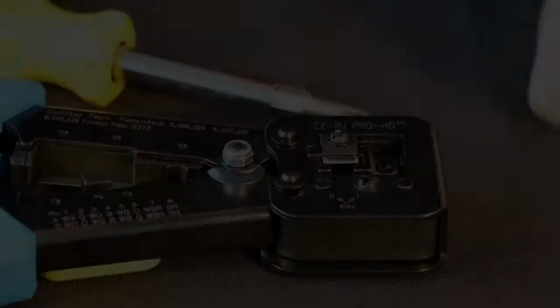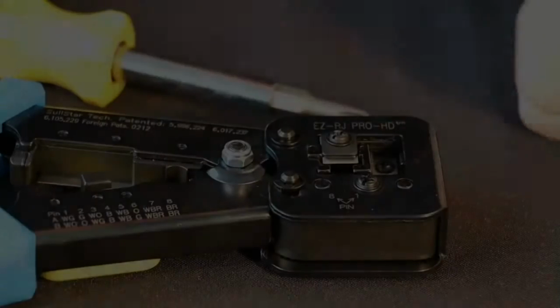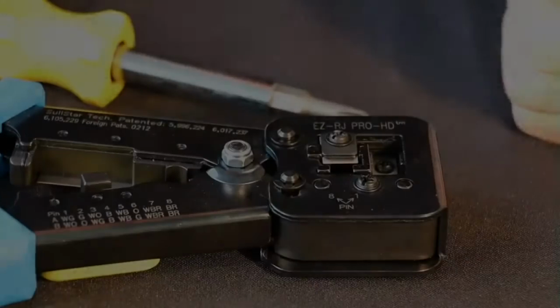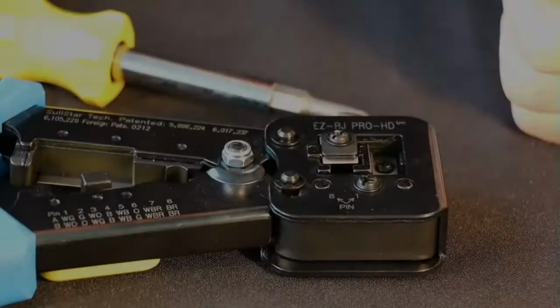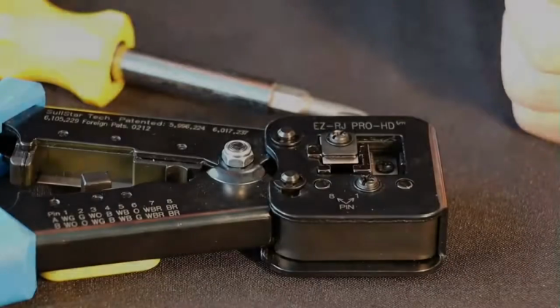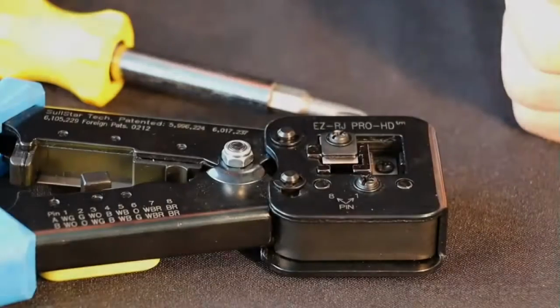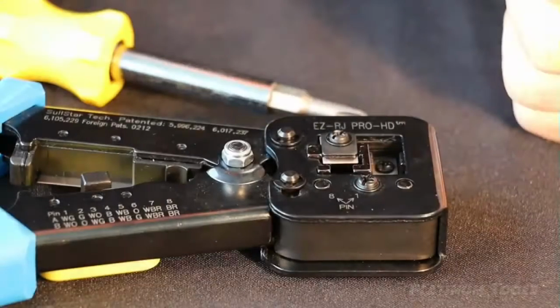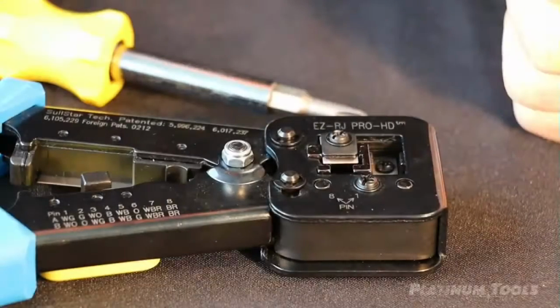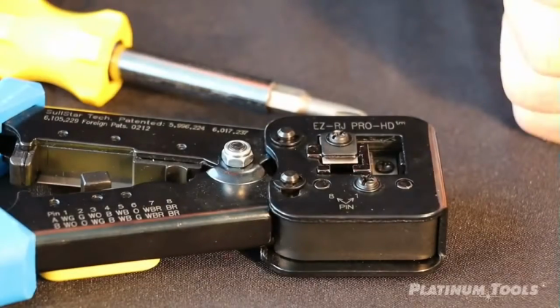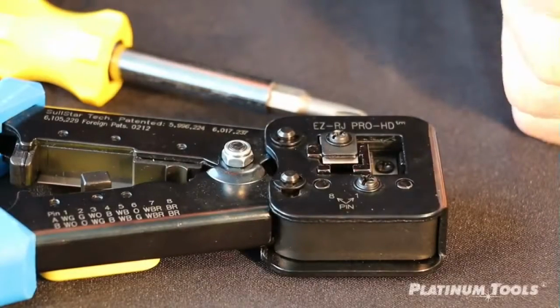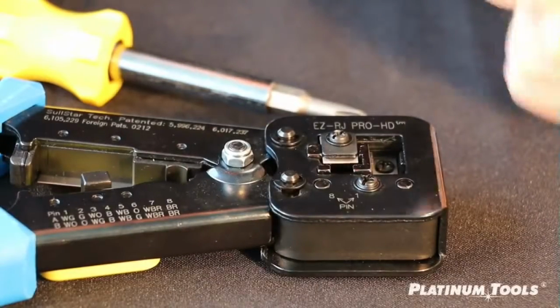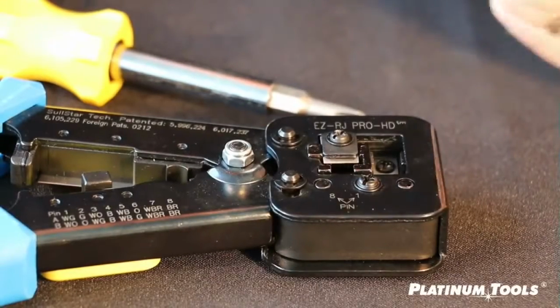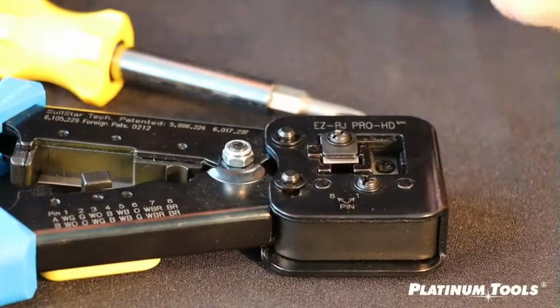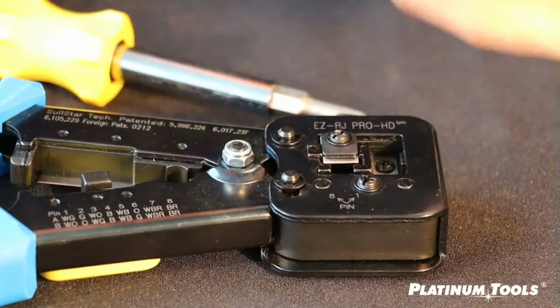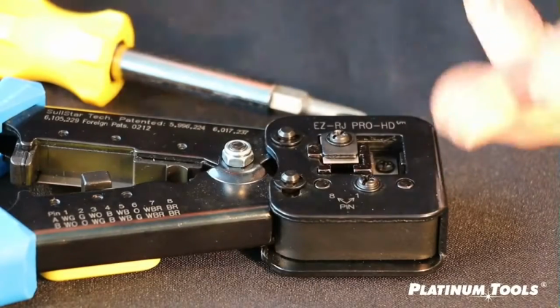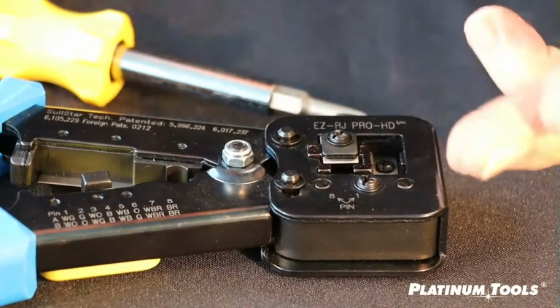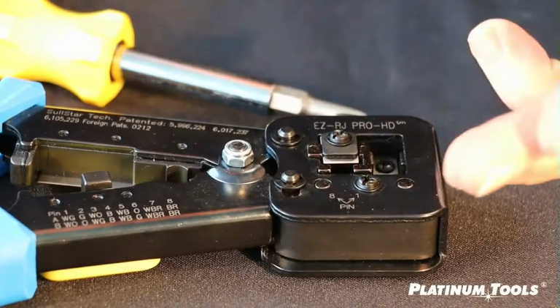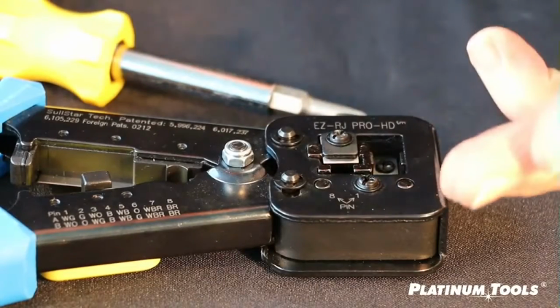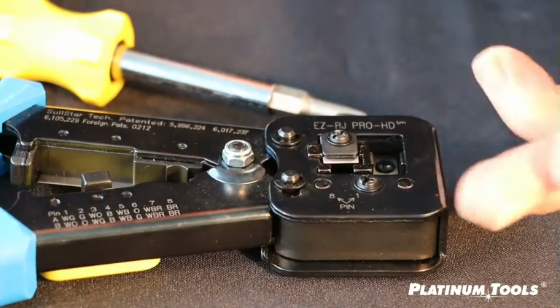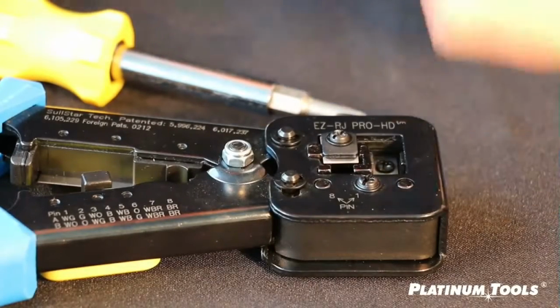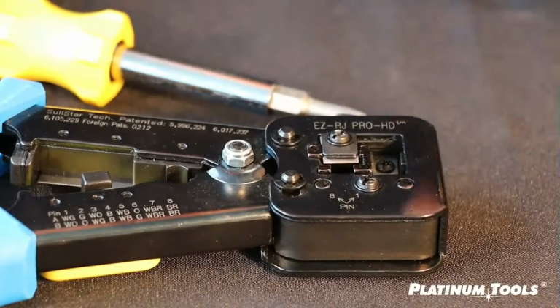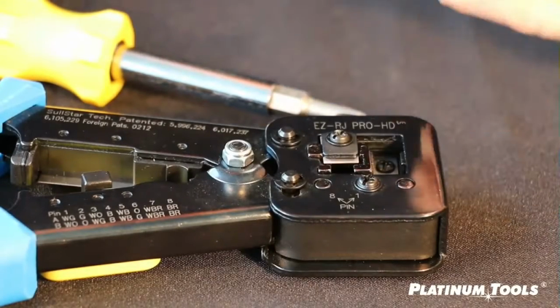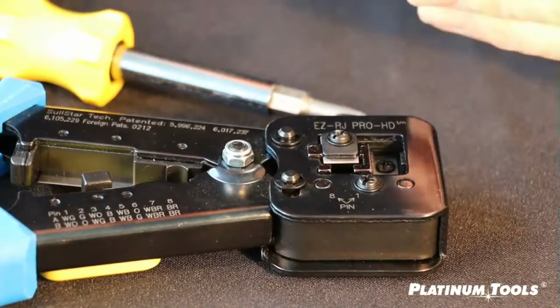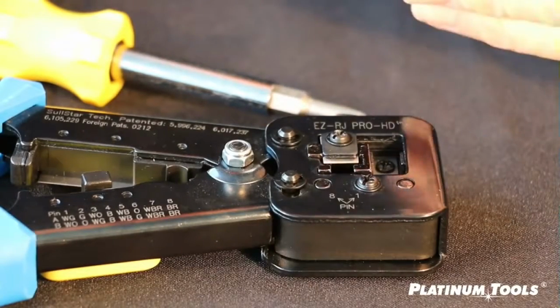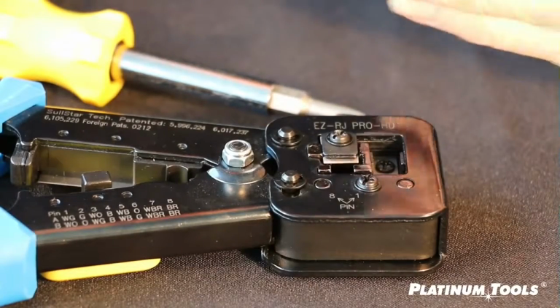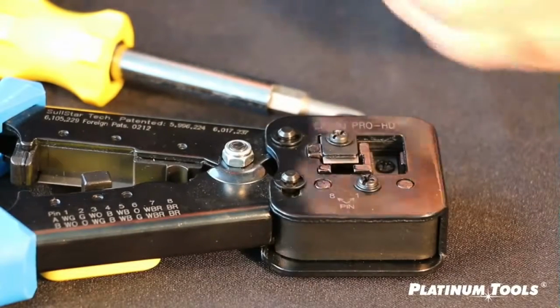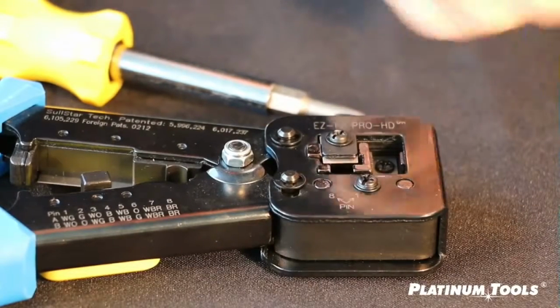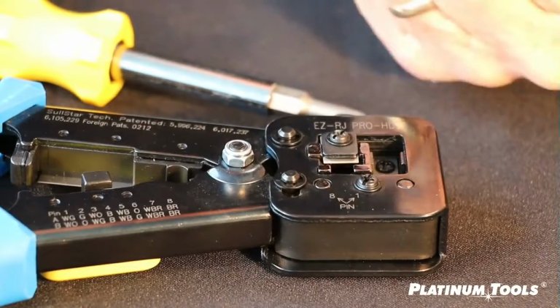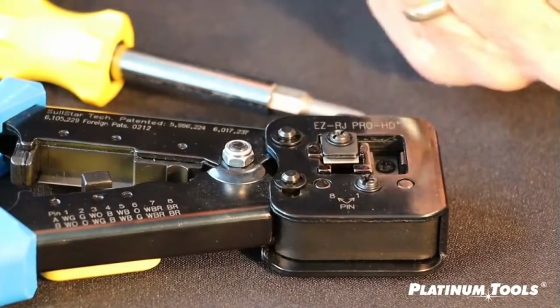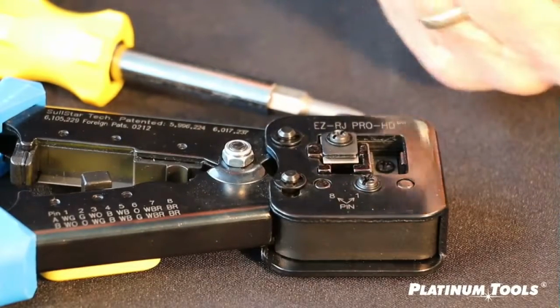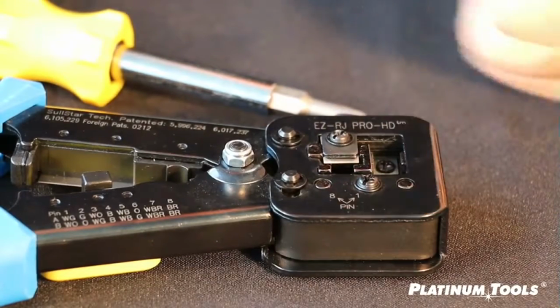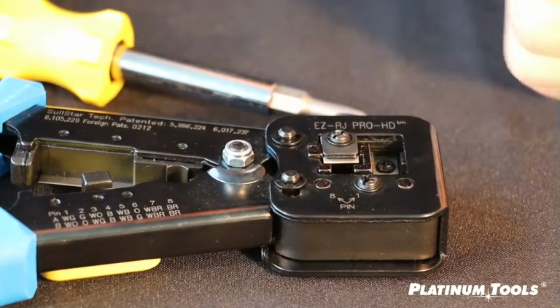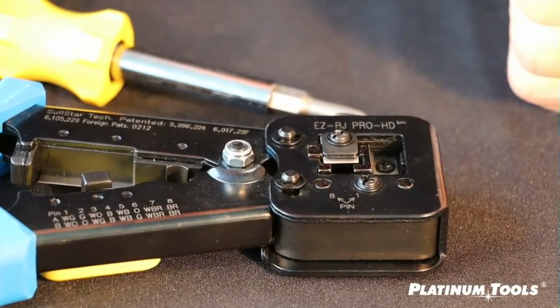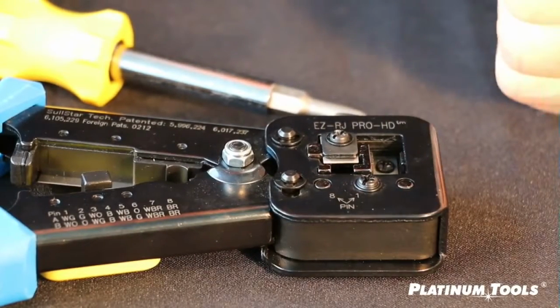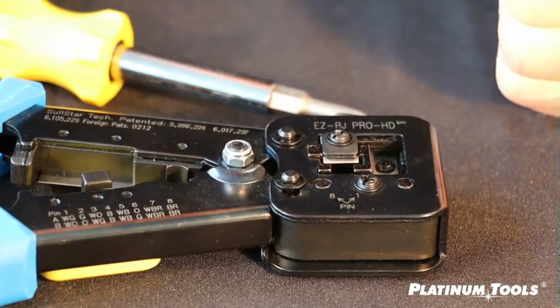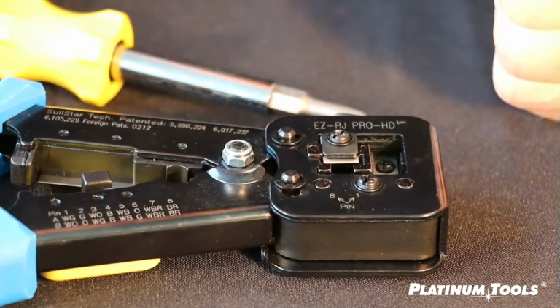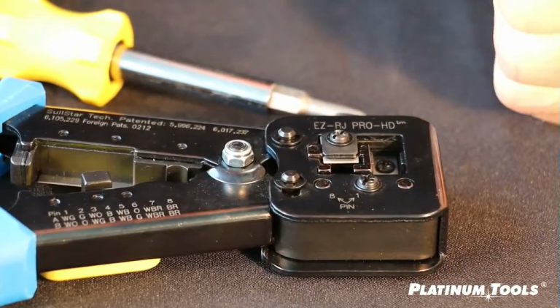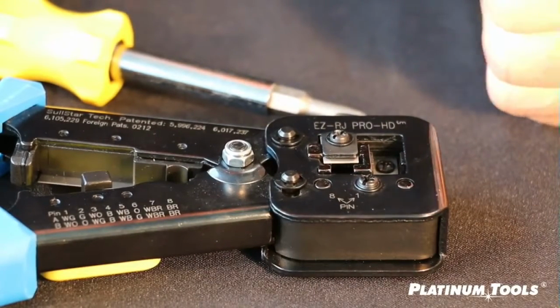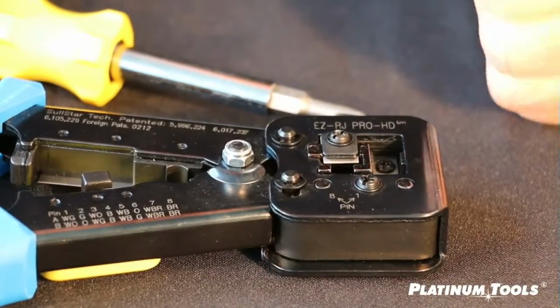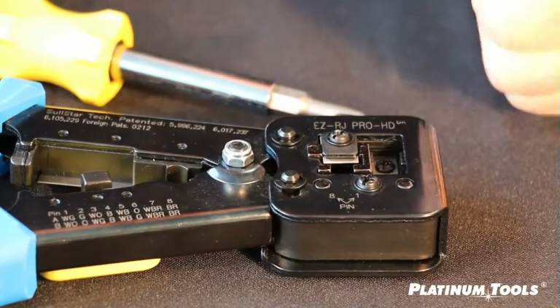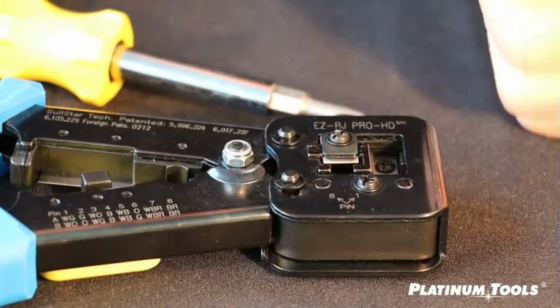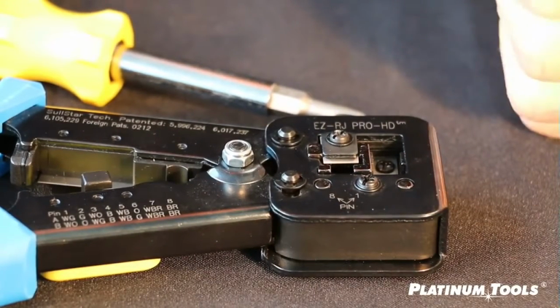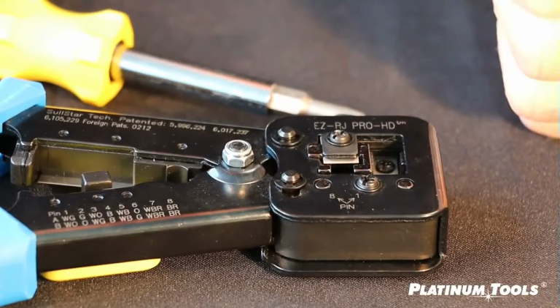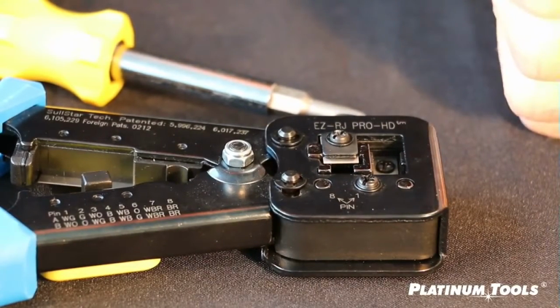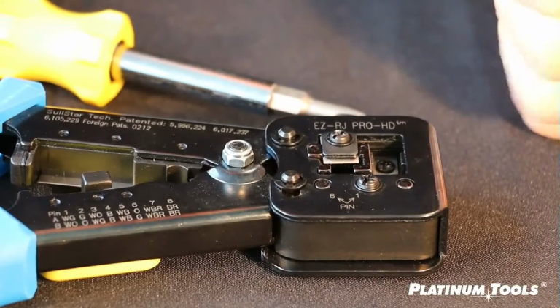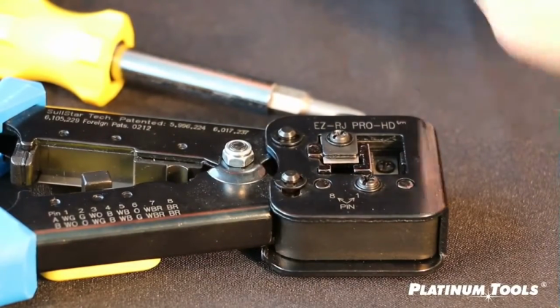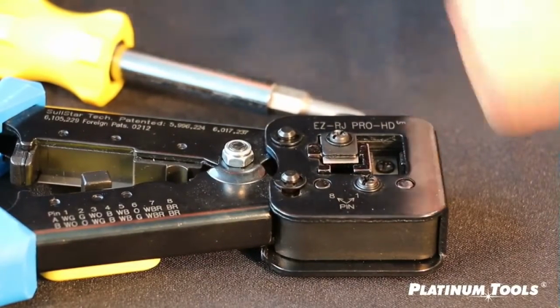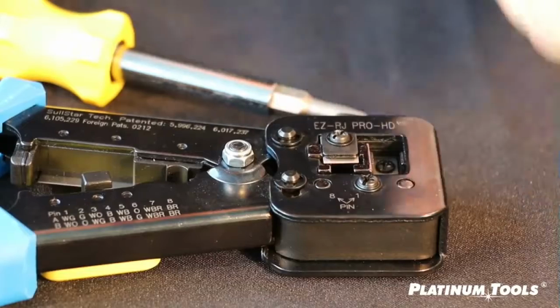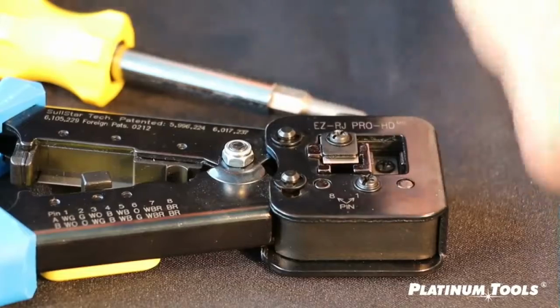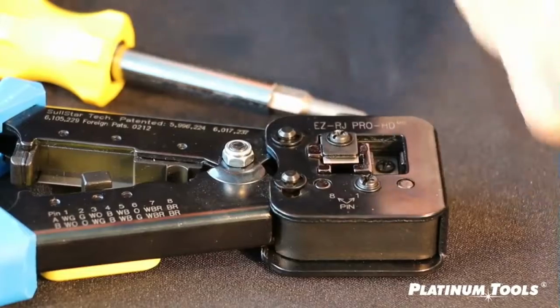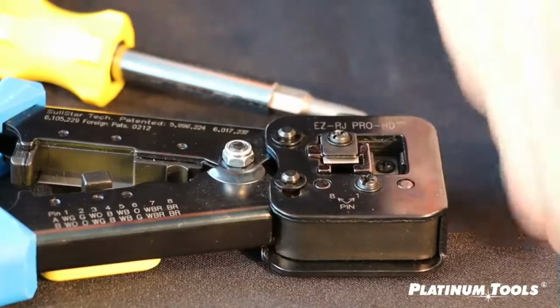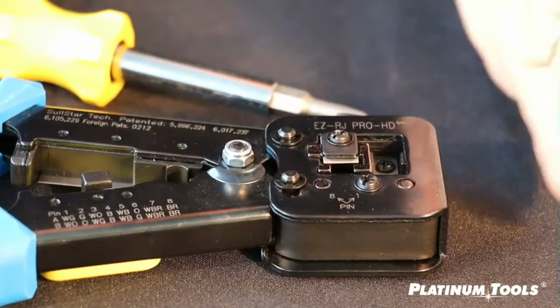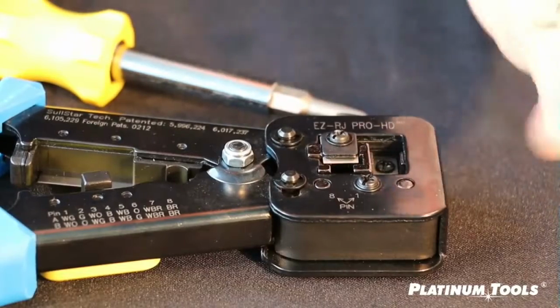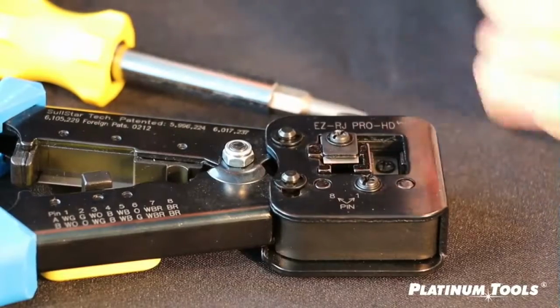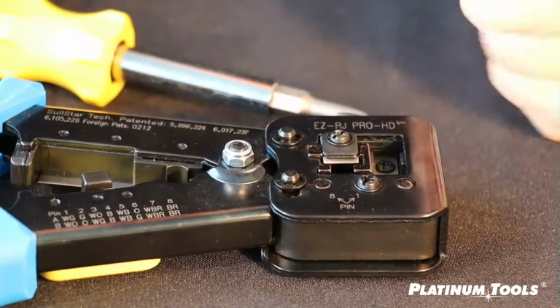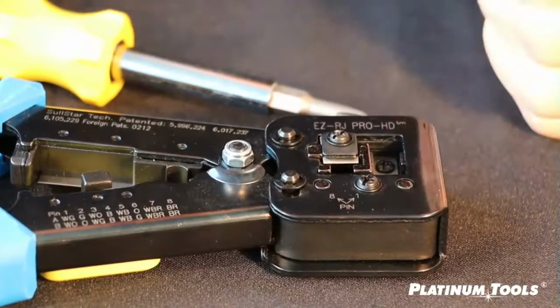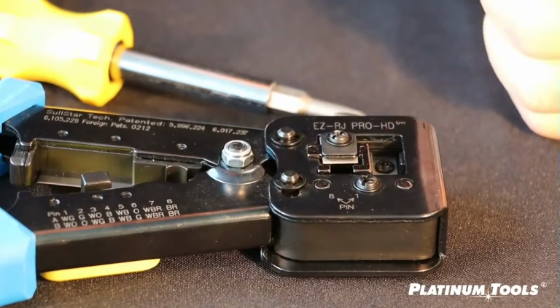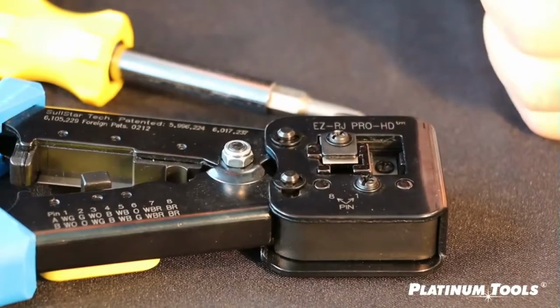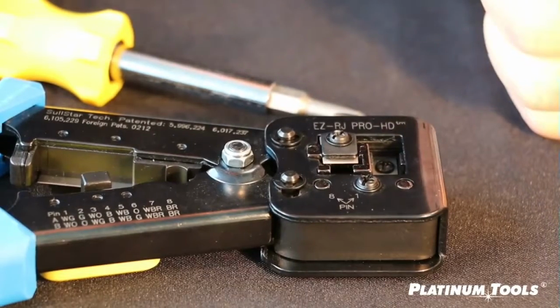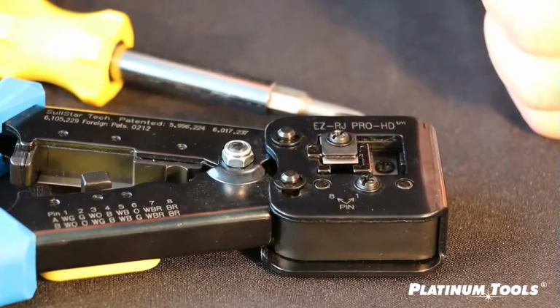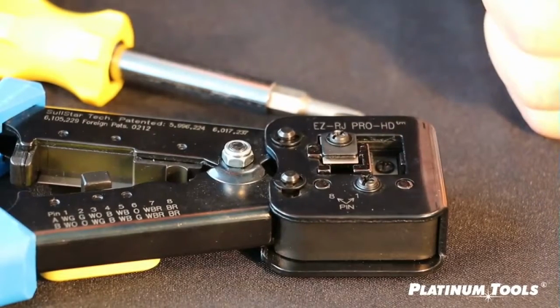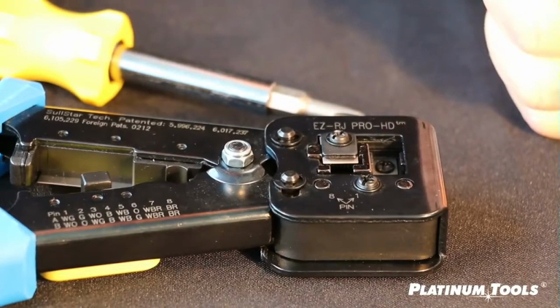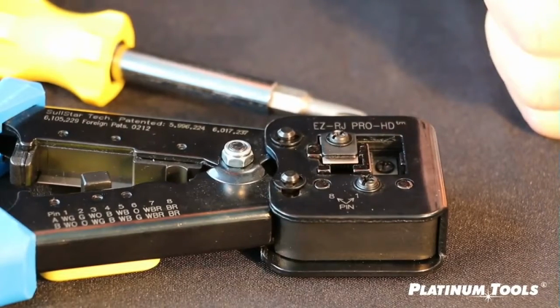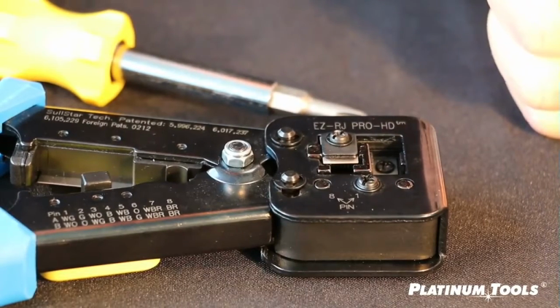Spacer plate. They have a top, a bottom, a front, and a back, and they need to go back on the same way they came off.